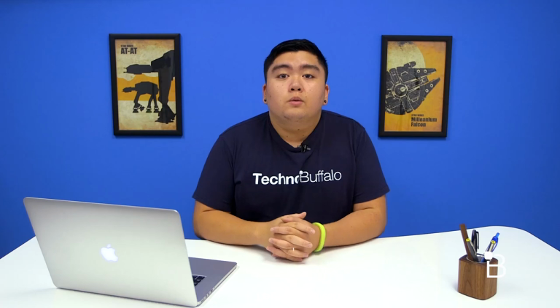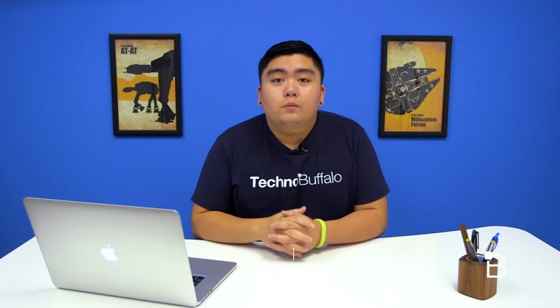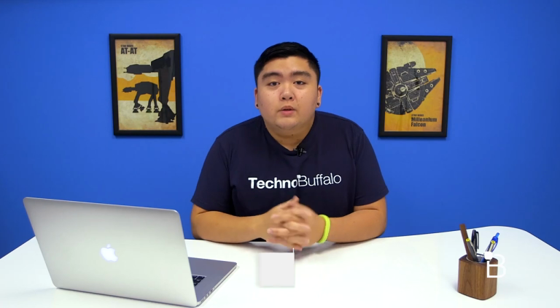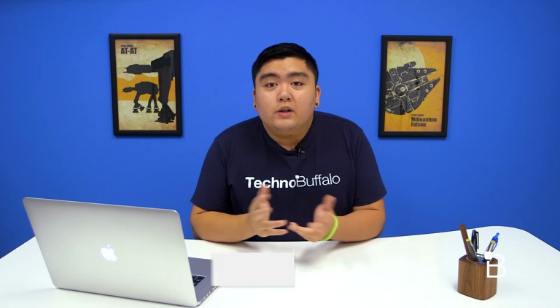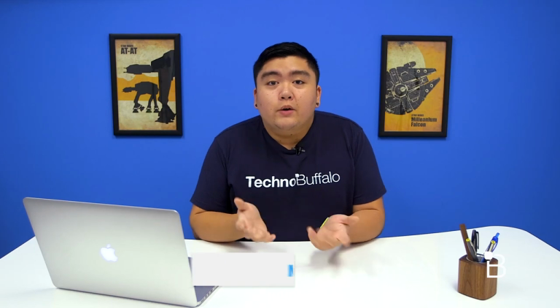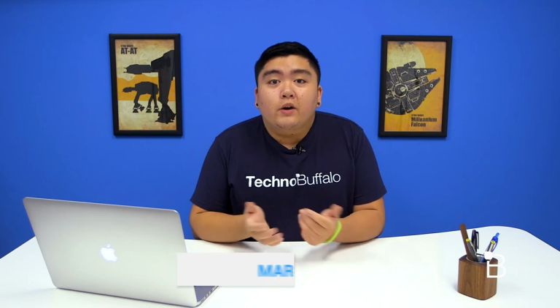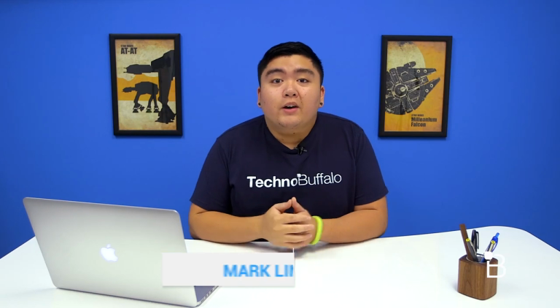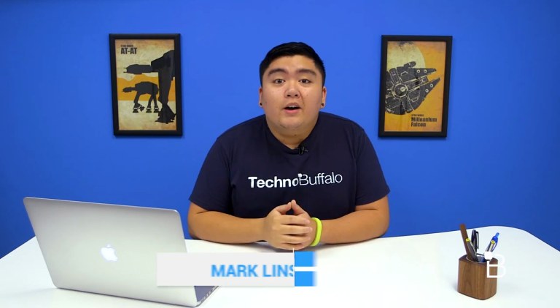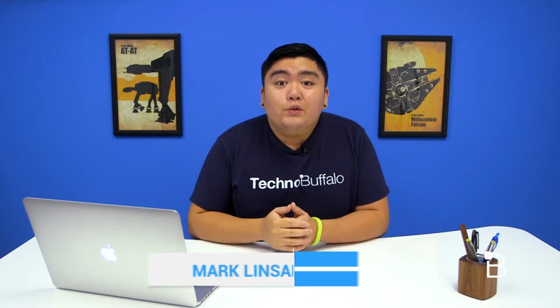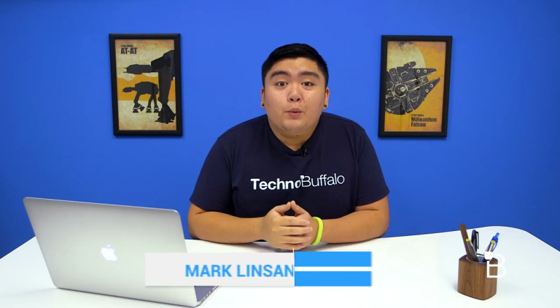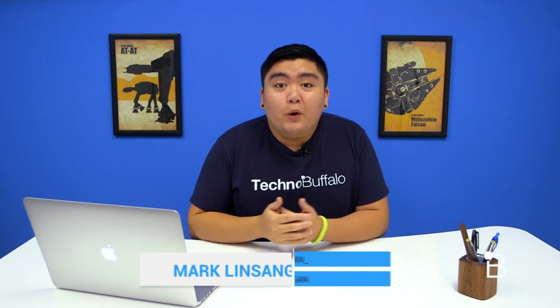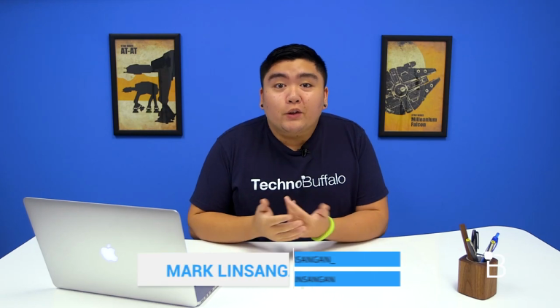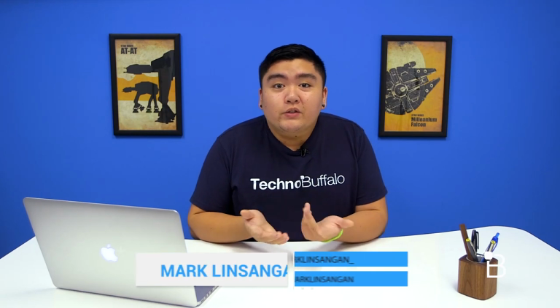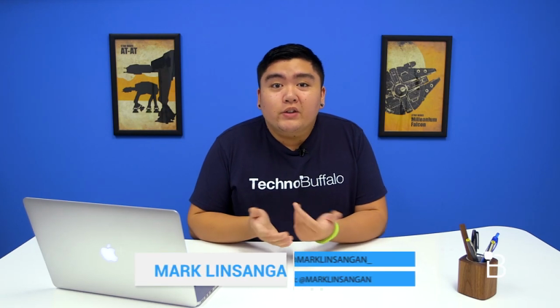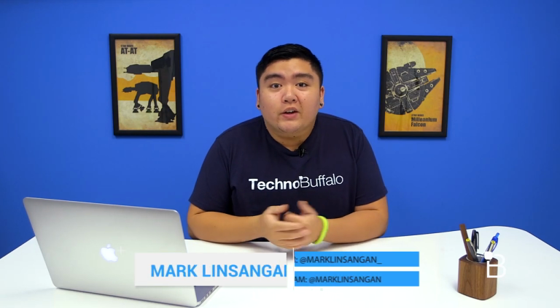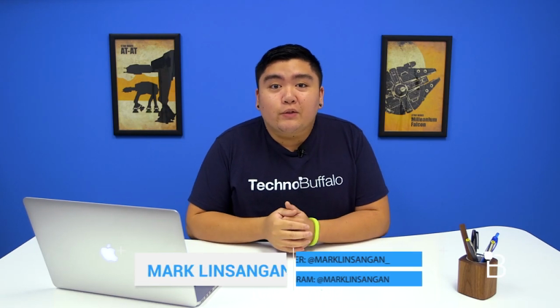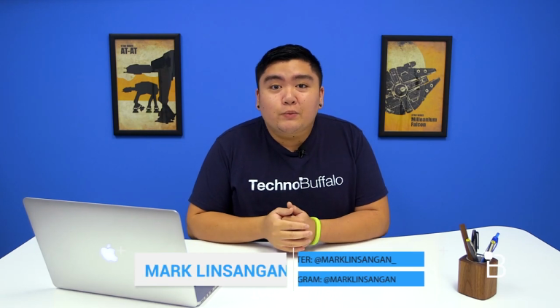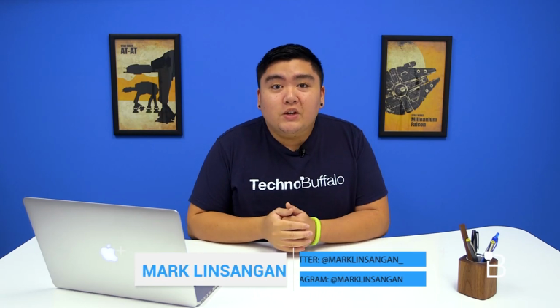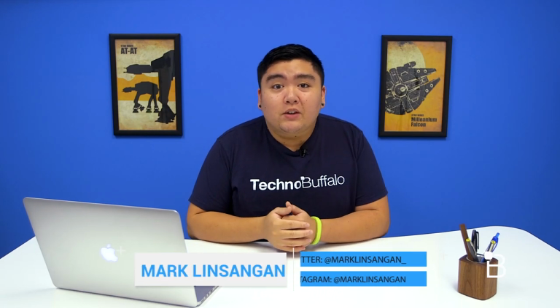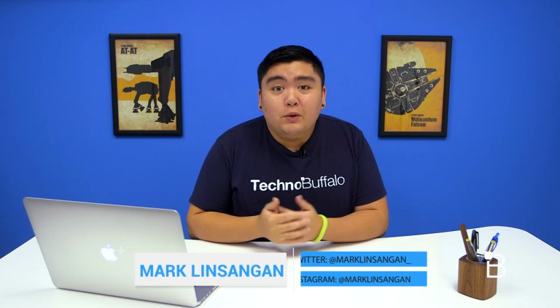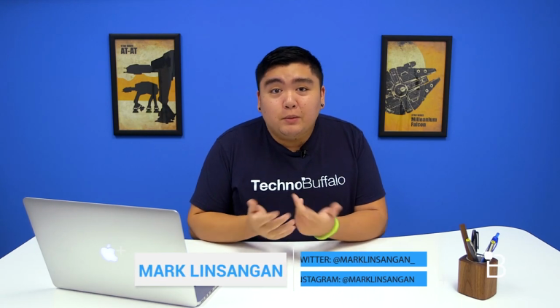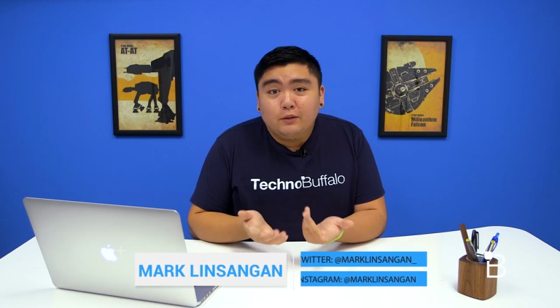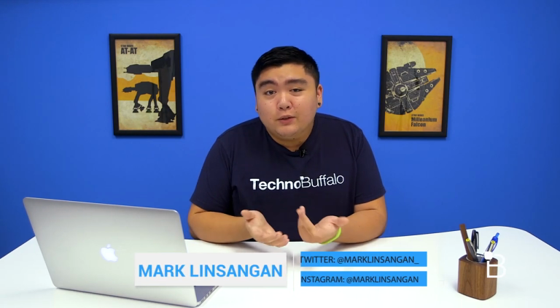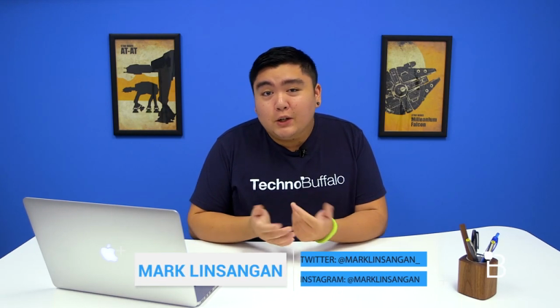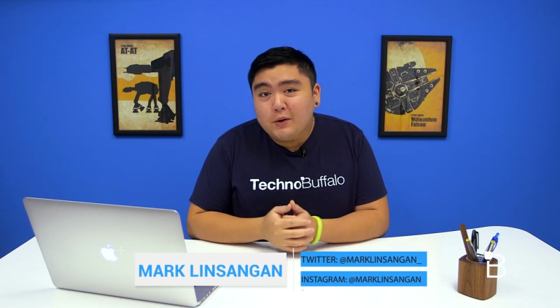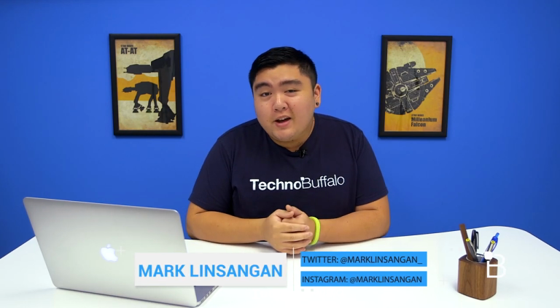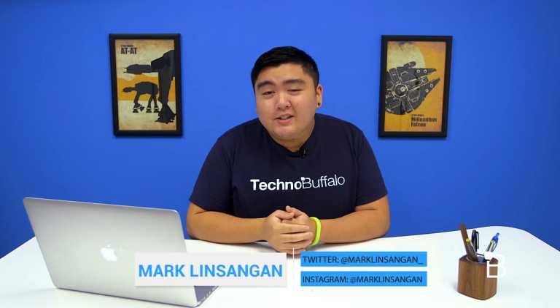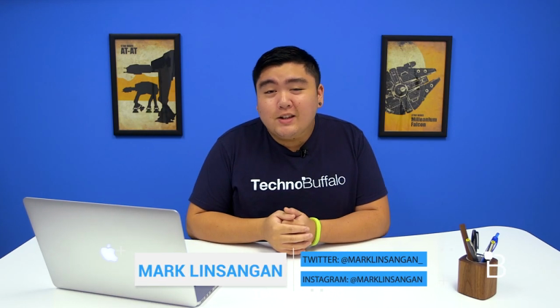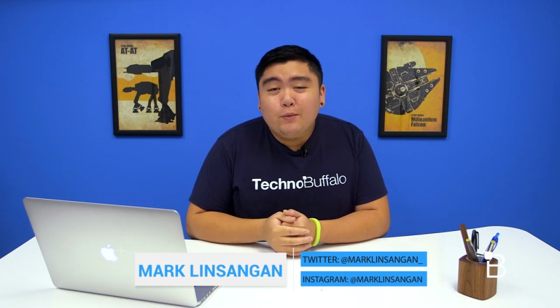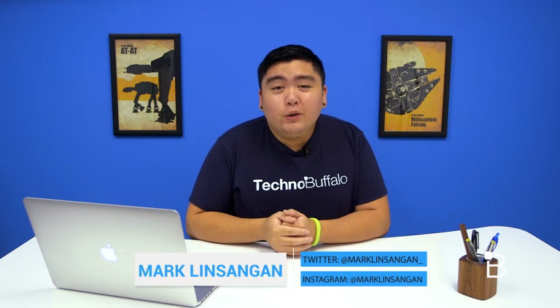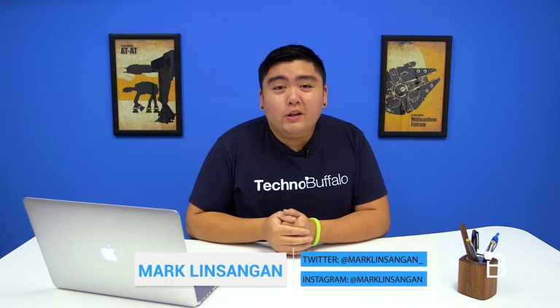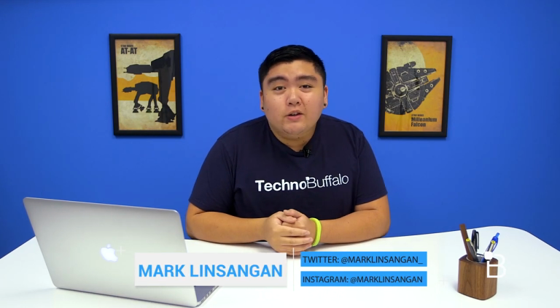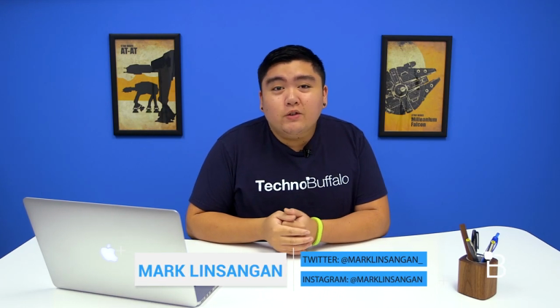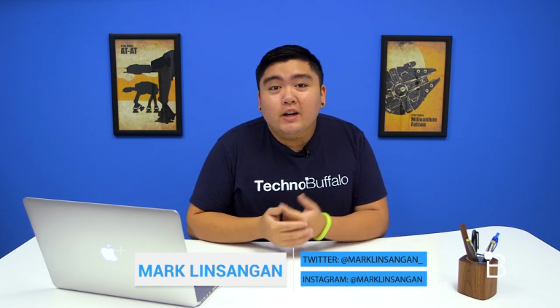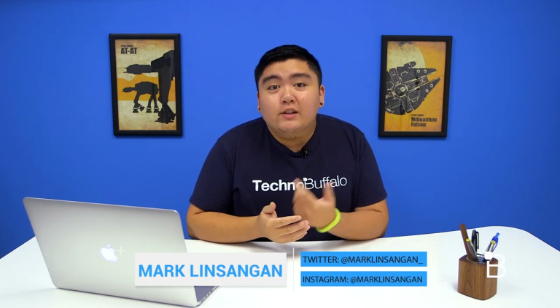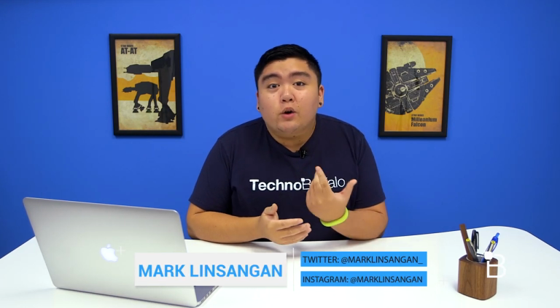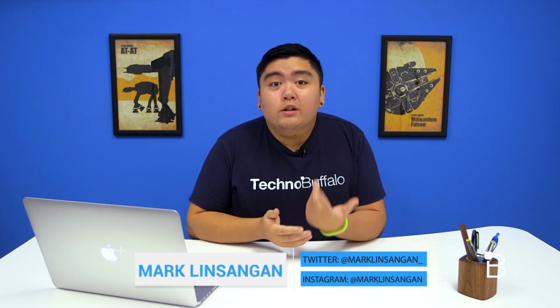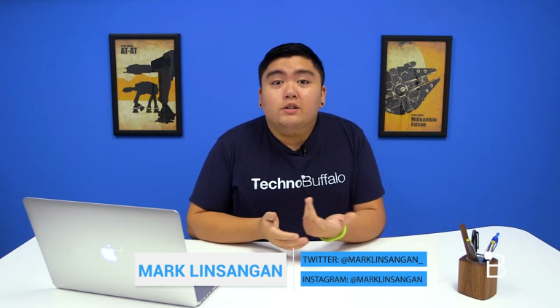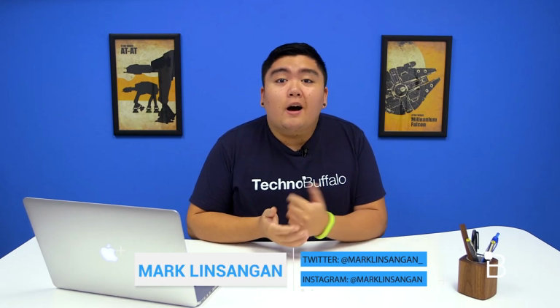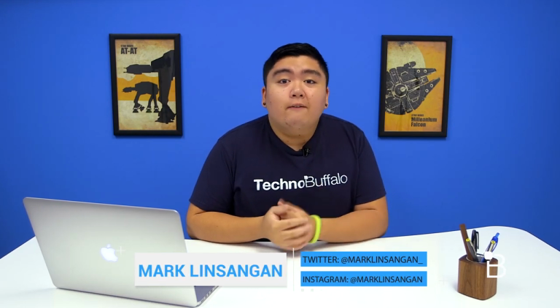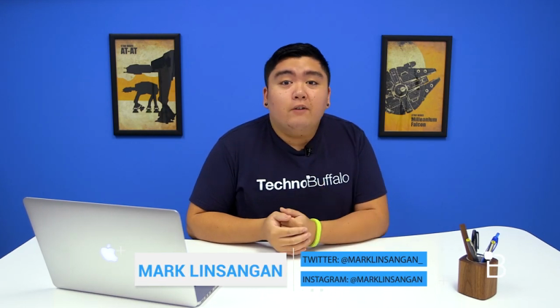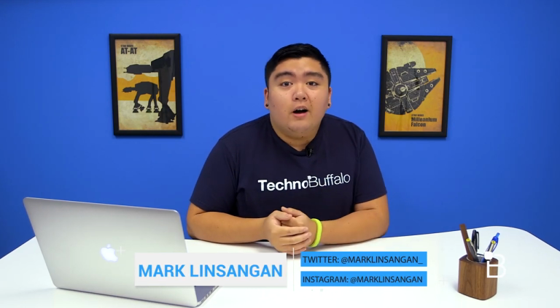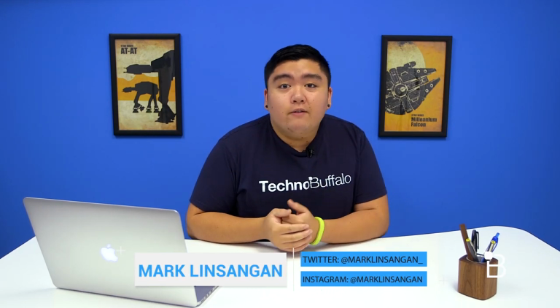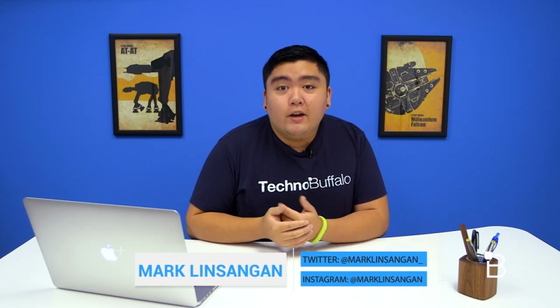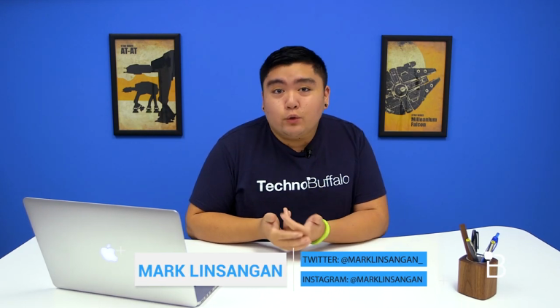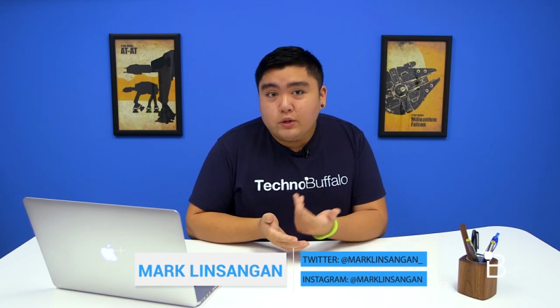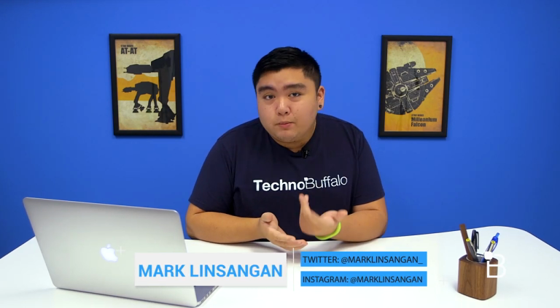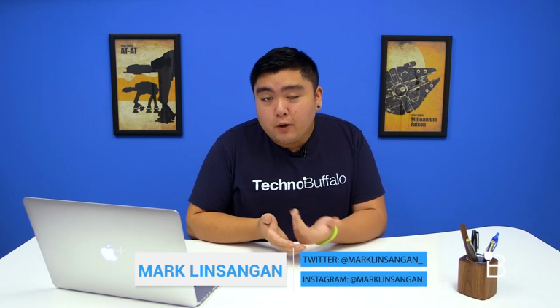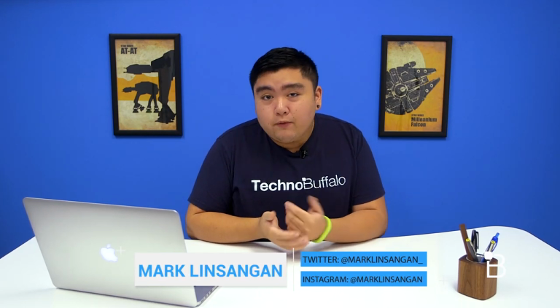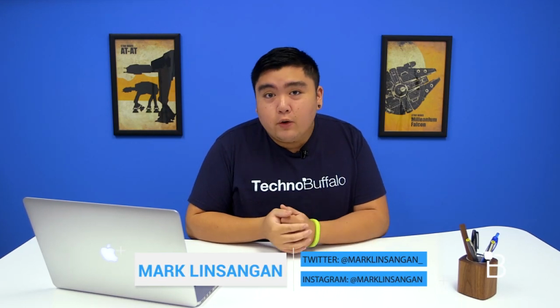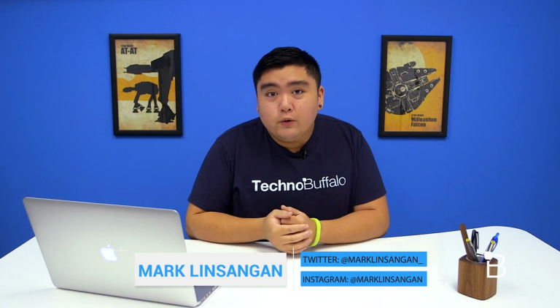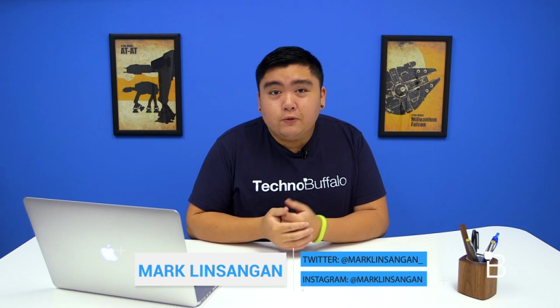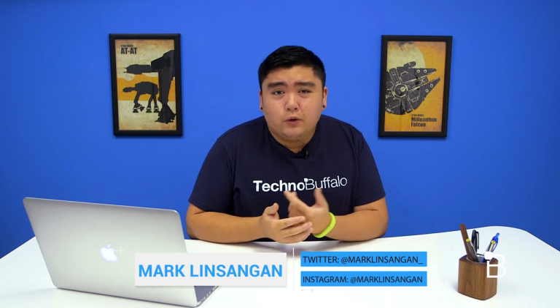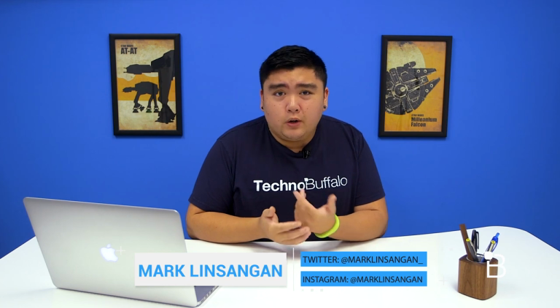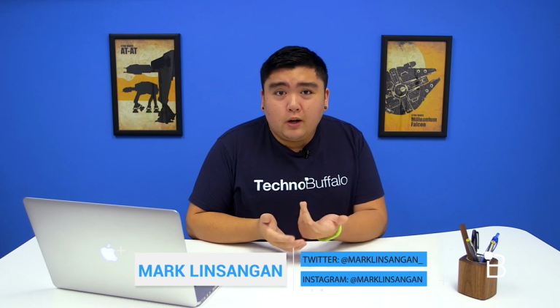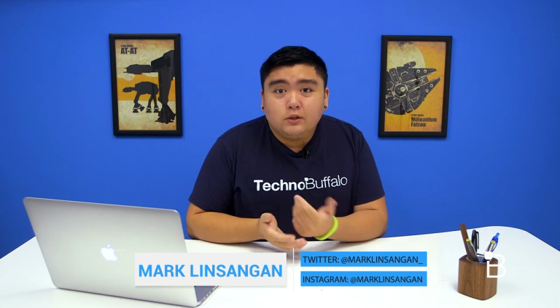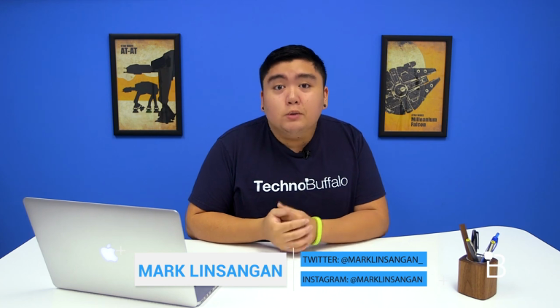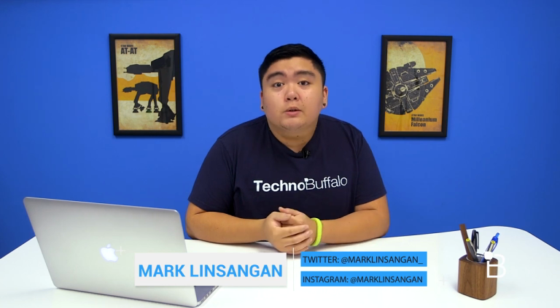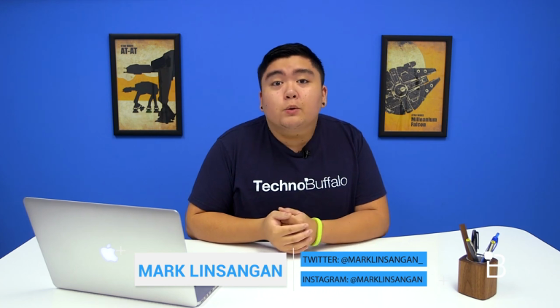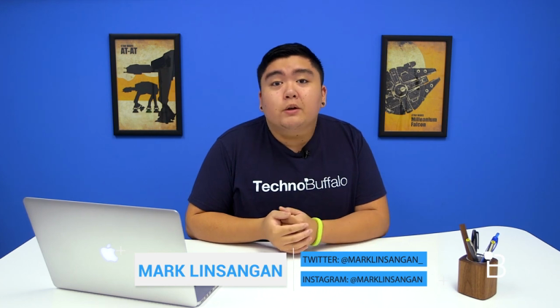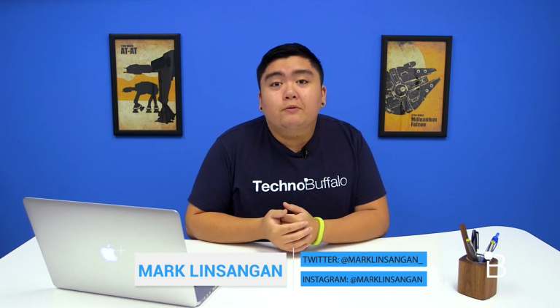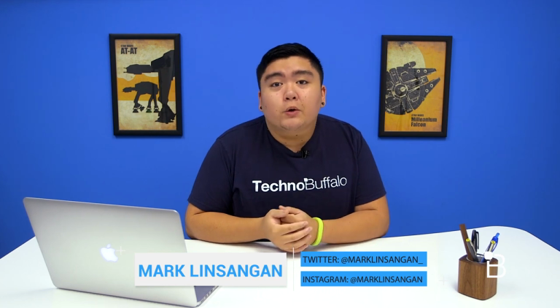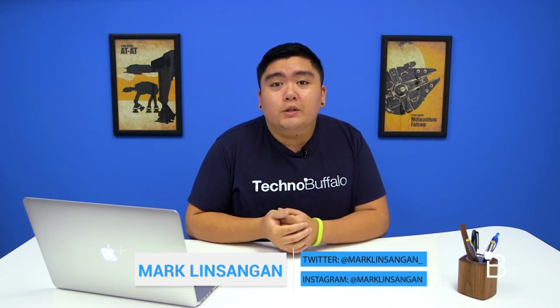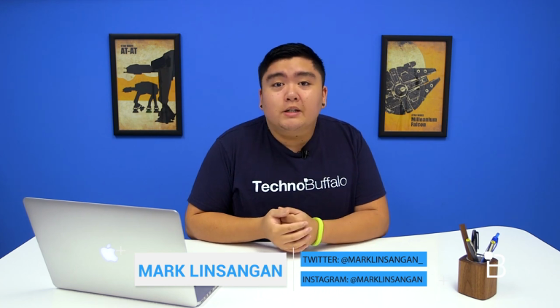What's going on guys, I'm Mark Linsengen from TechnoBuffalo and today we're going to give you guys our top 5 Android smartphones for October 2014.